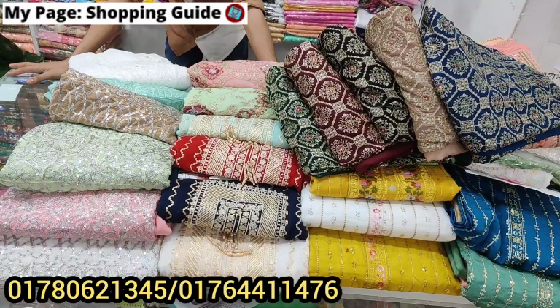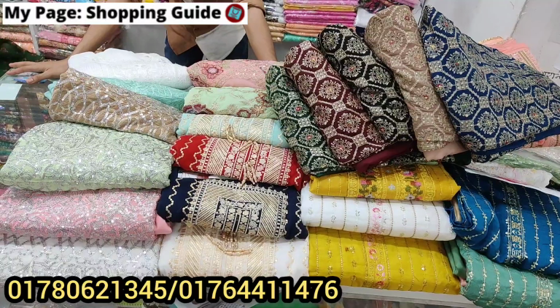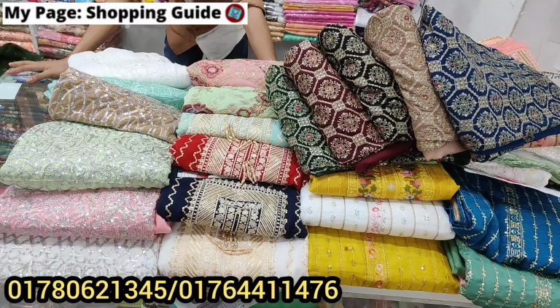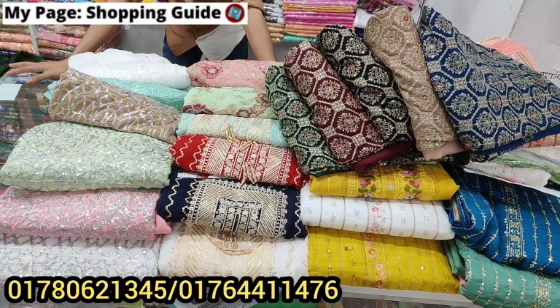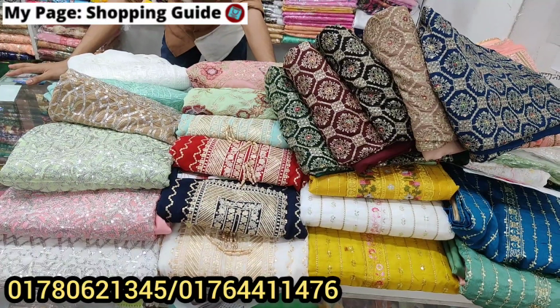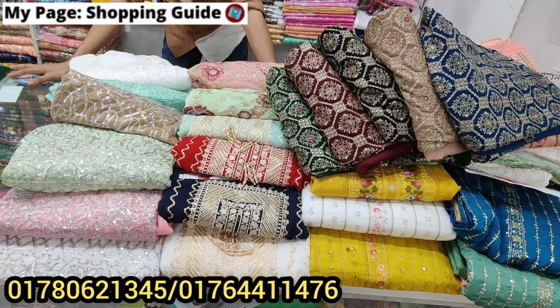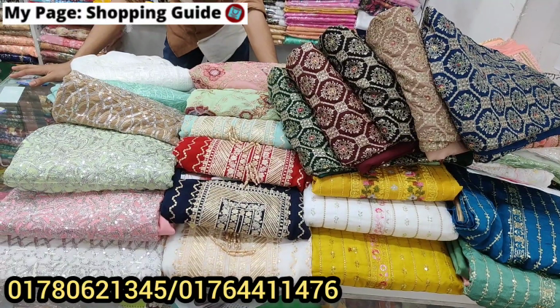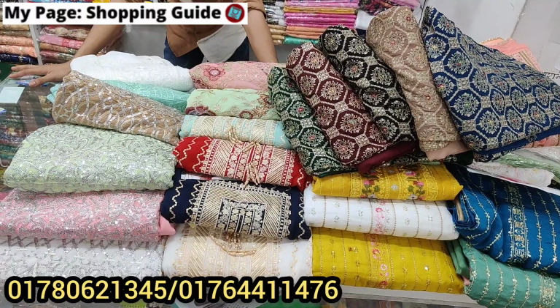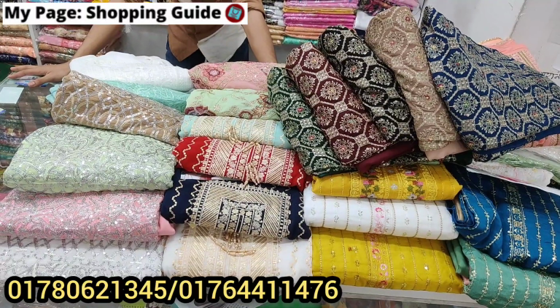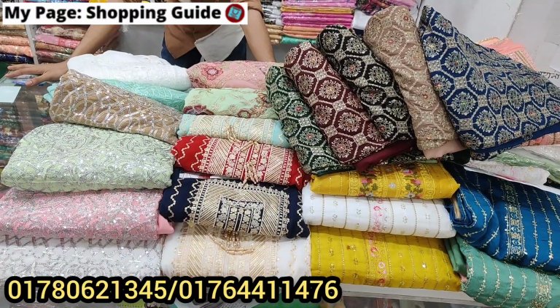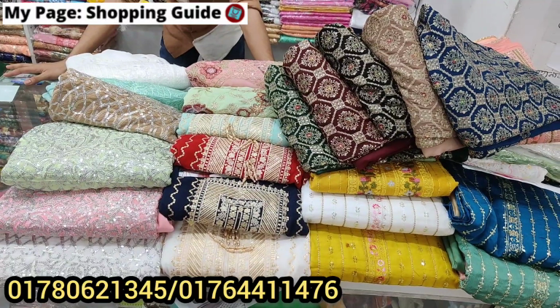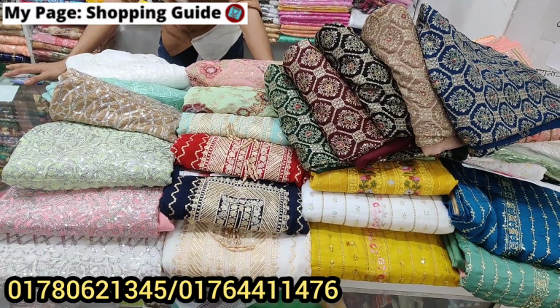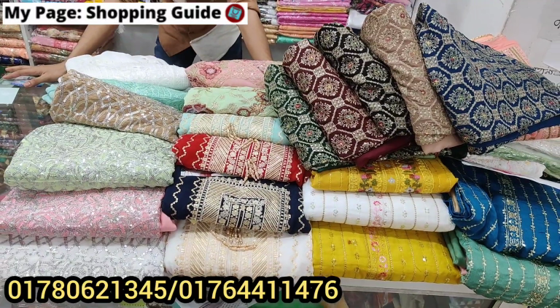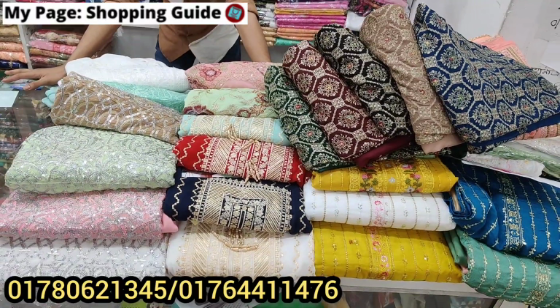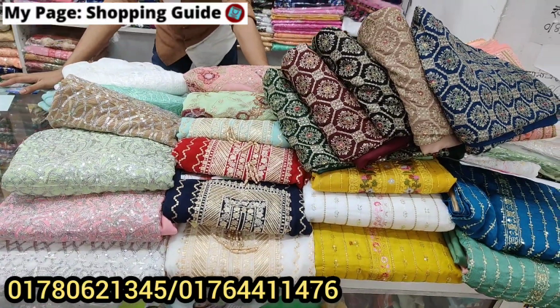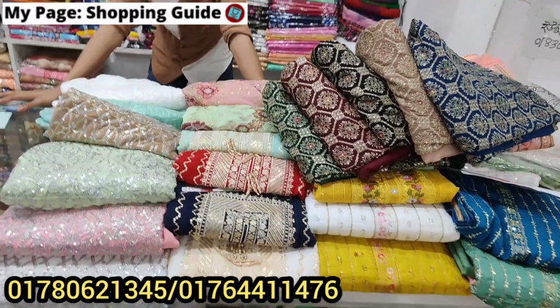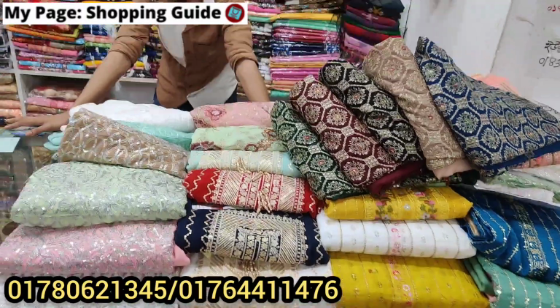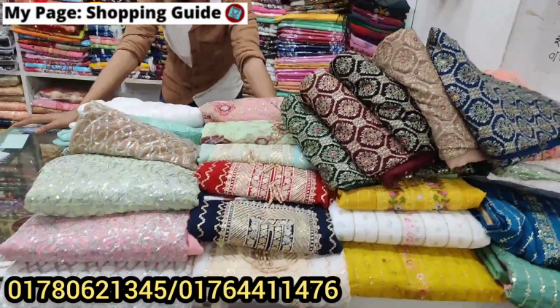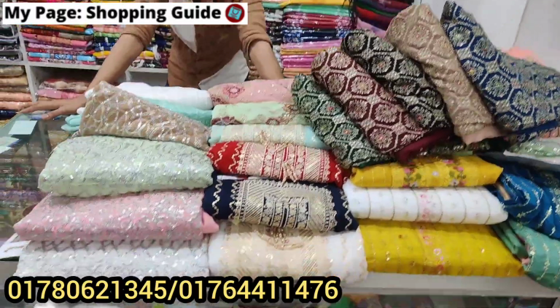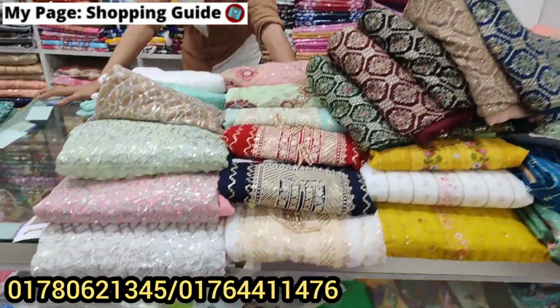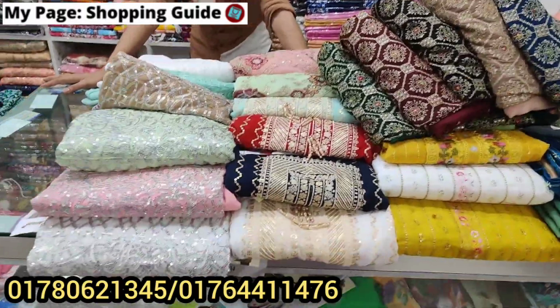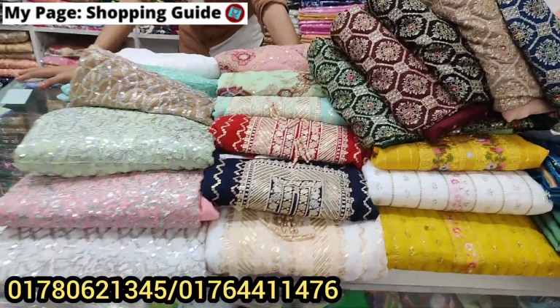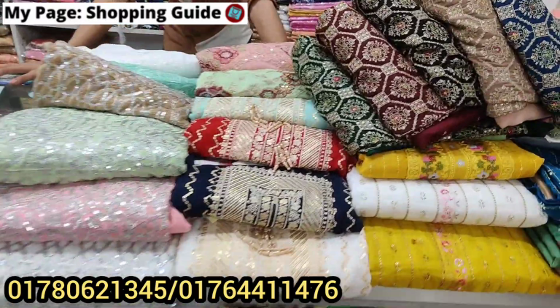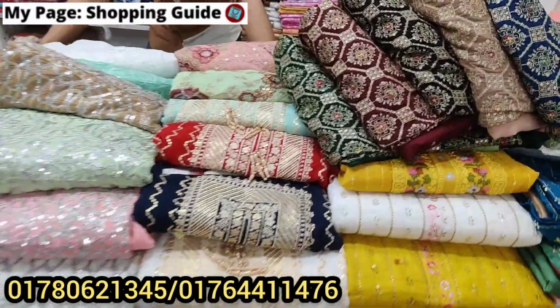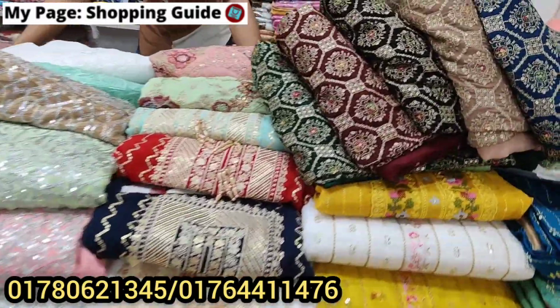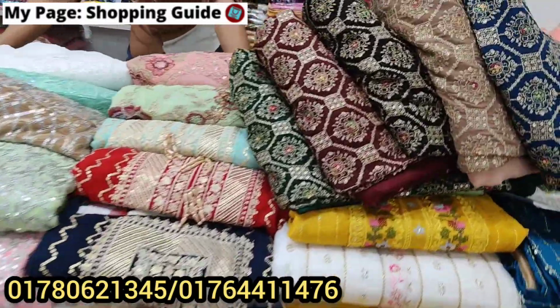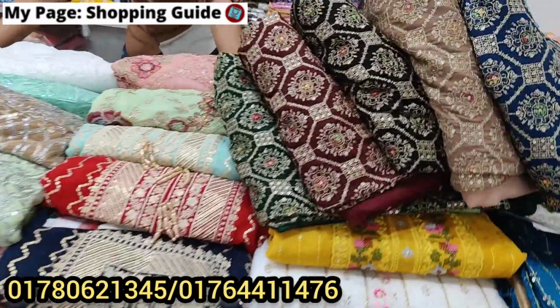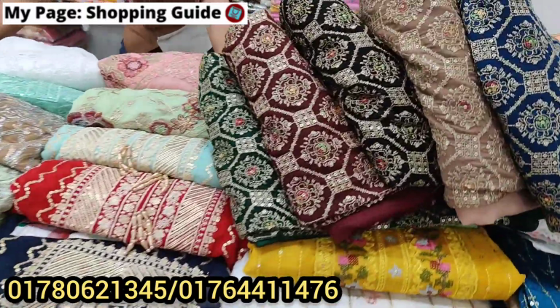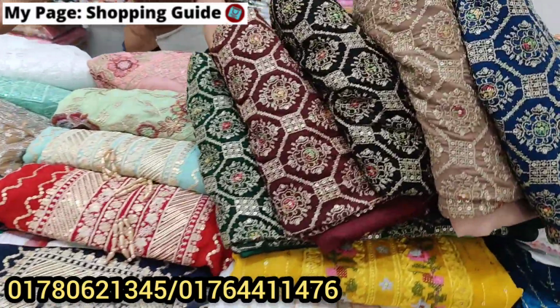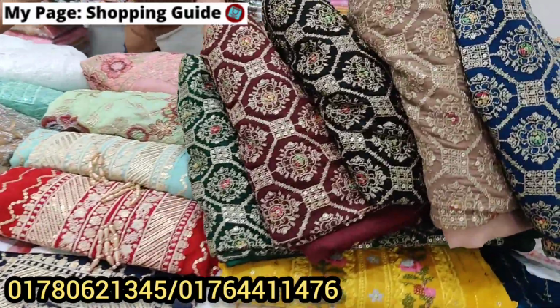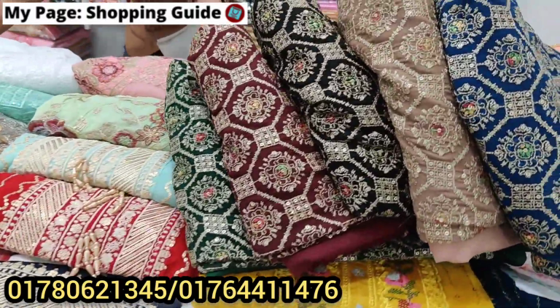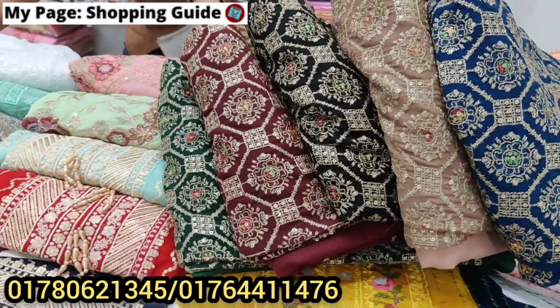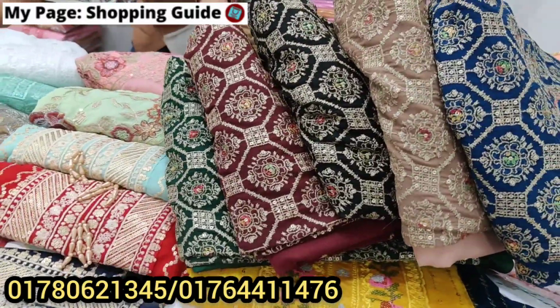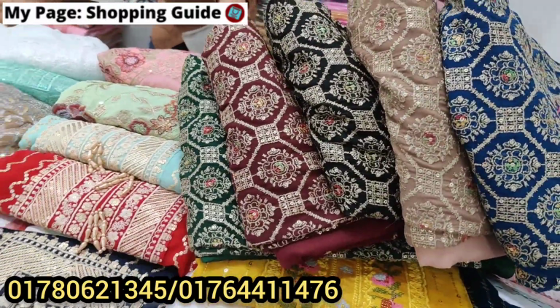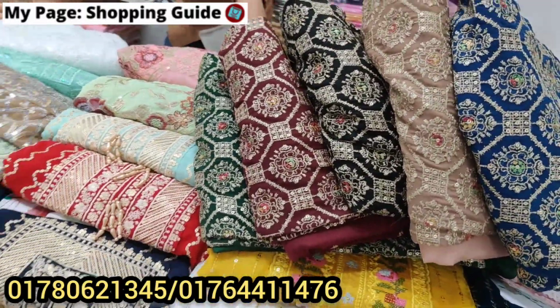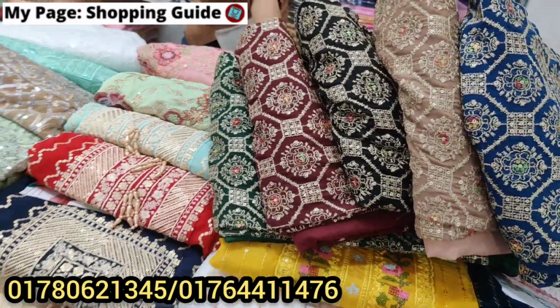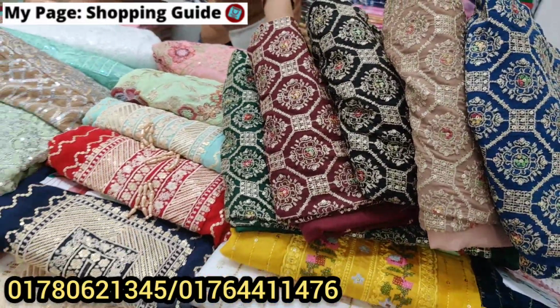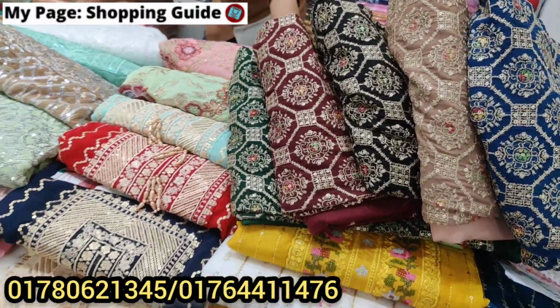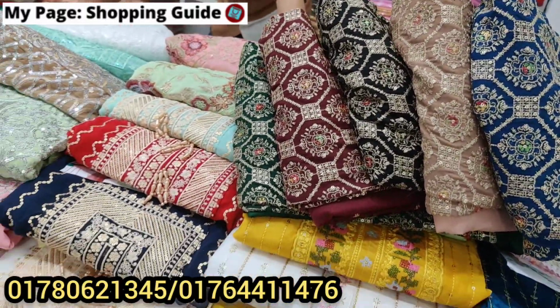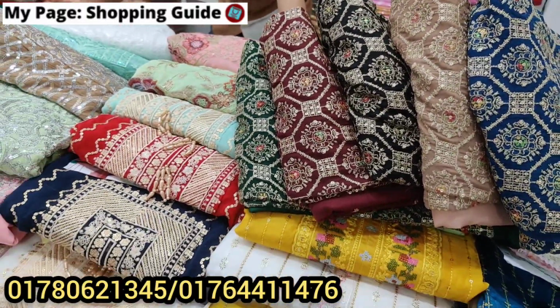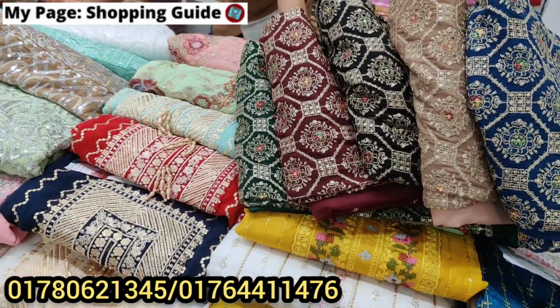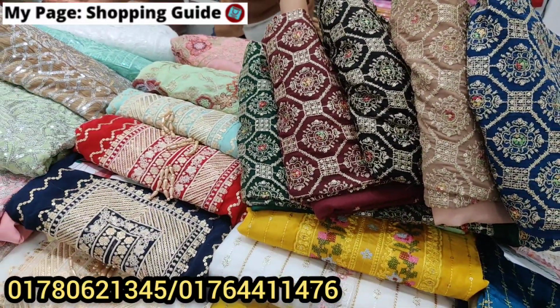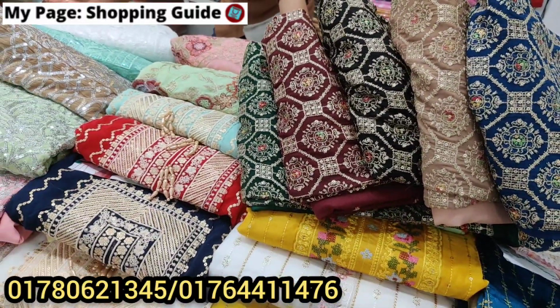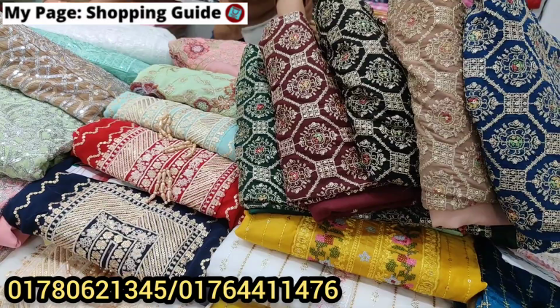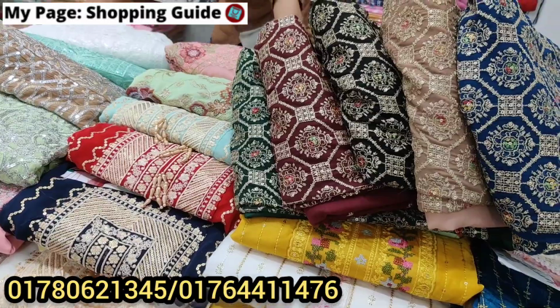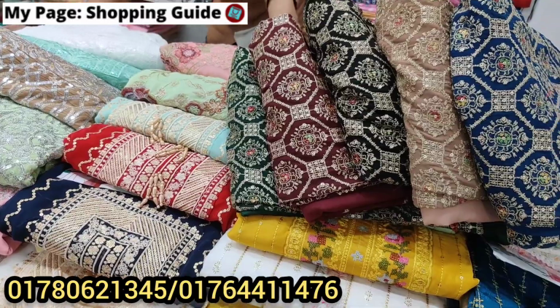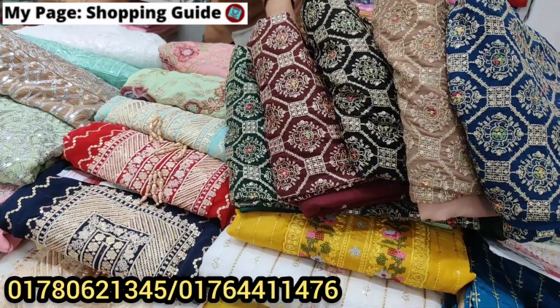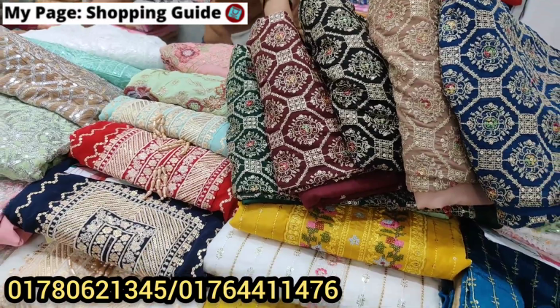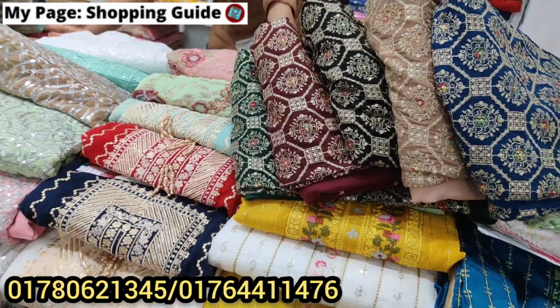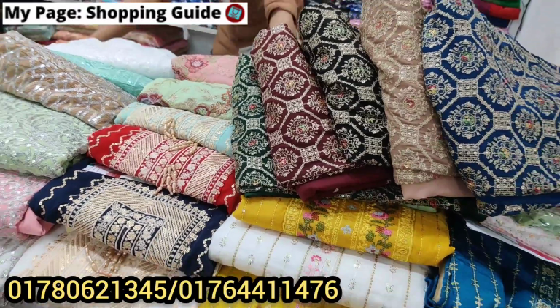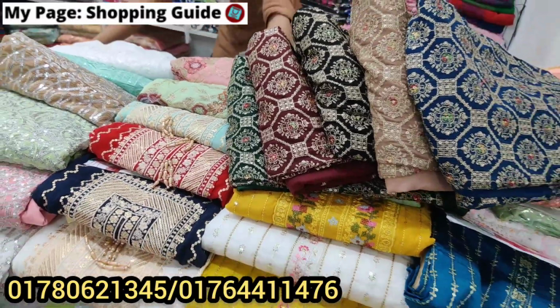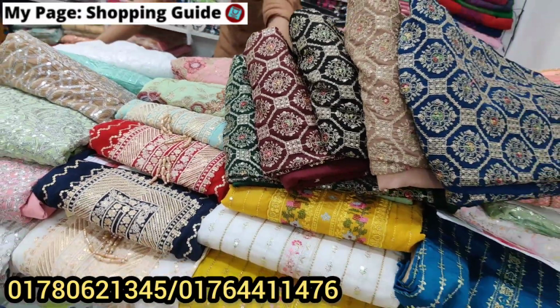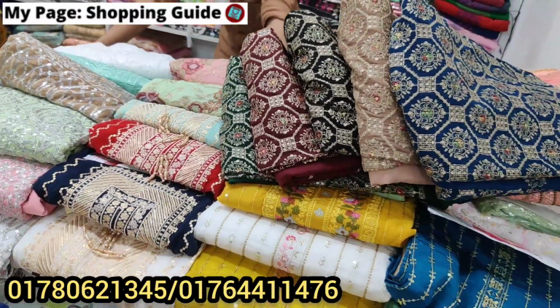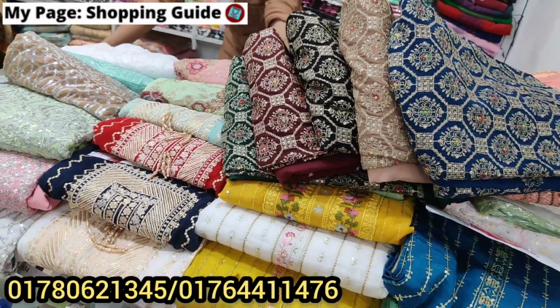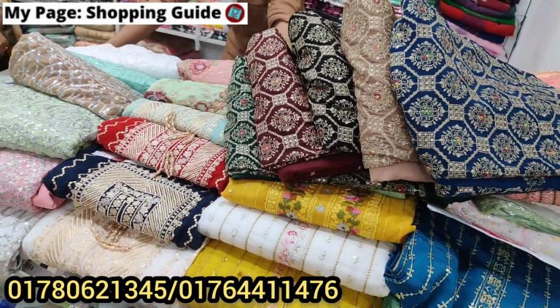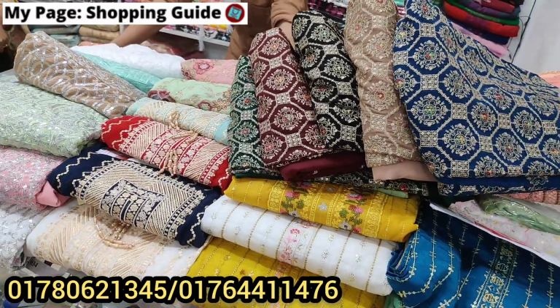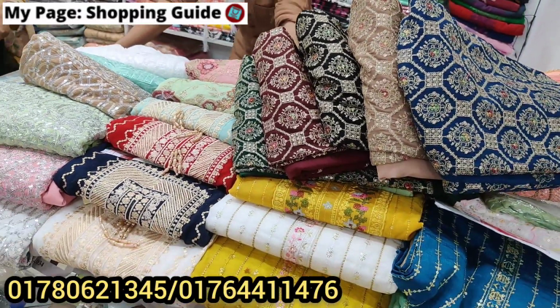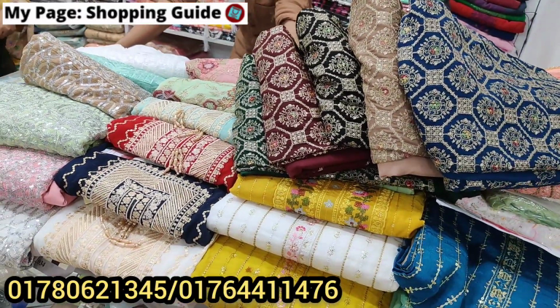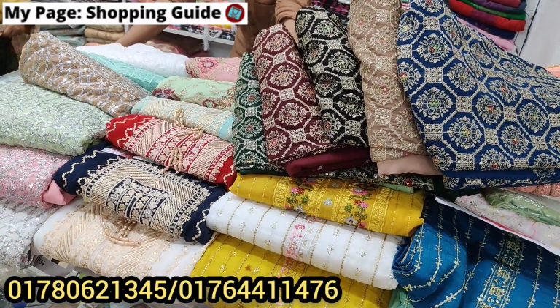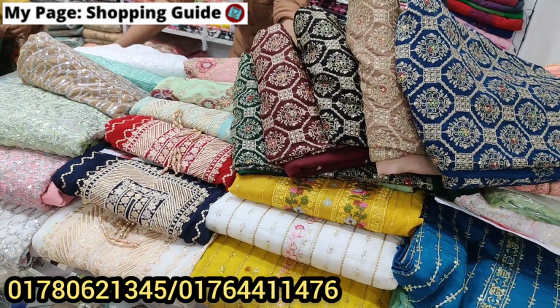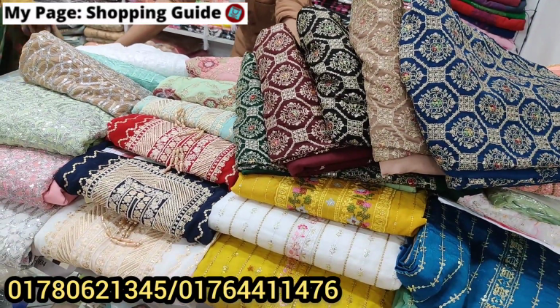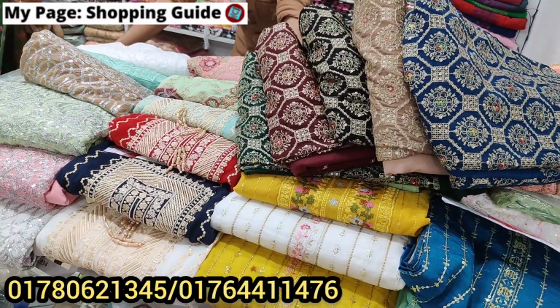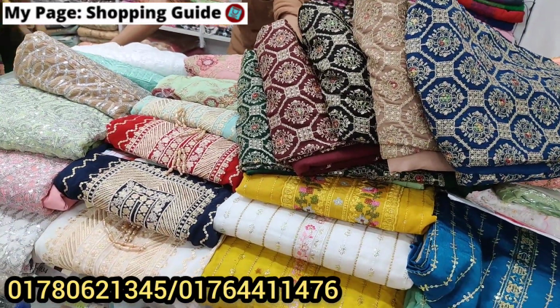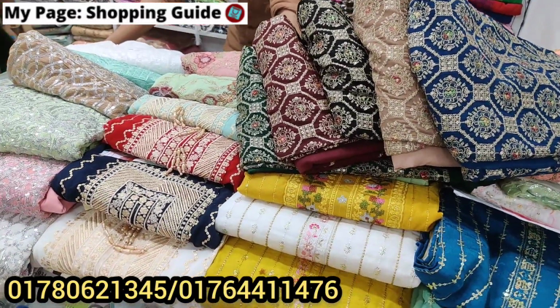Assalamualaikum, viewers, welcome back to my channel, Shopping Guide. I have a very good day. I will tell you, there are luxury 3 pieces here.